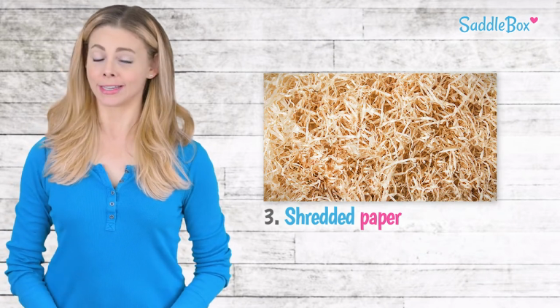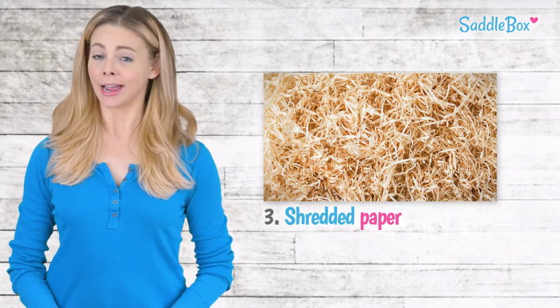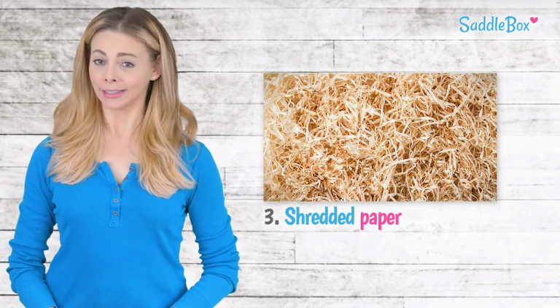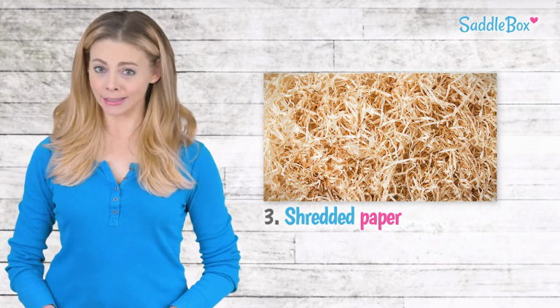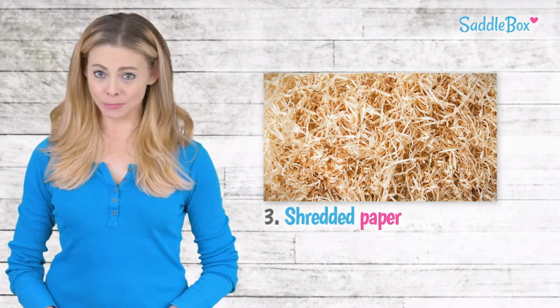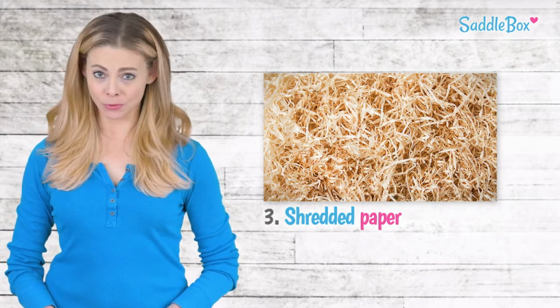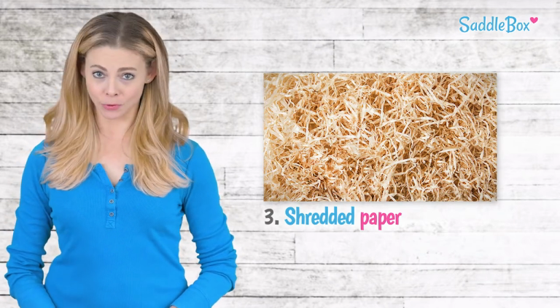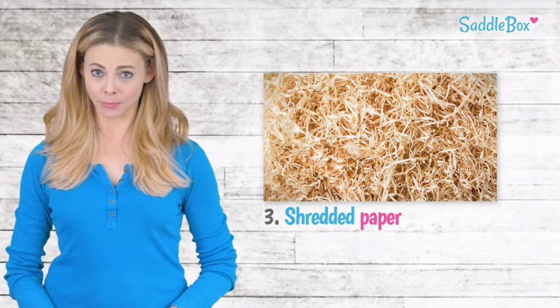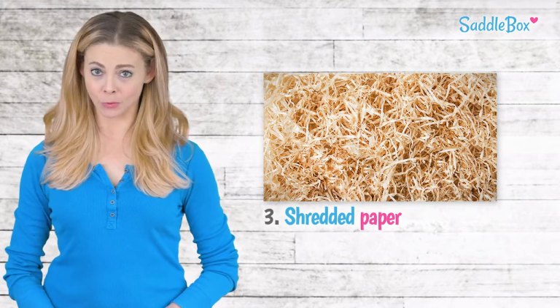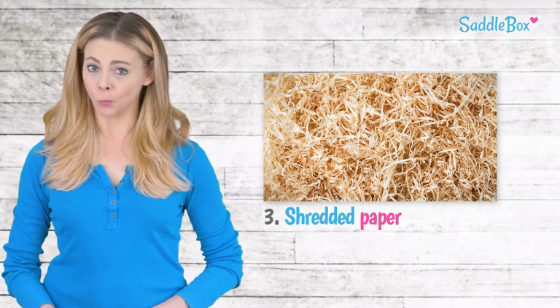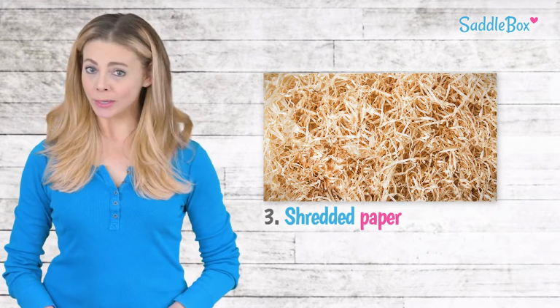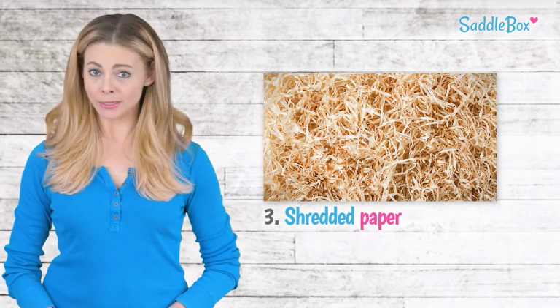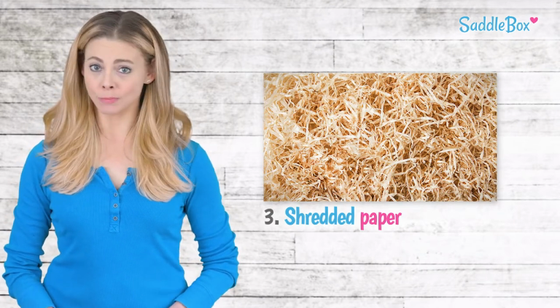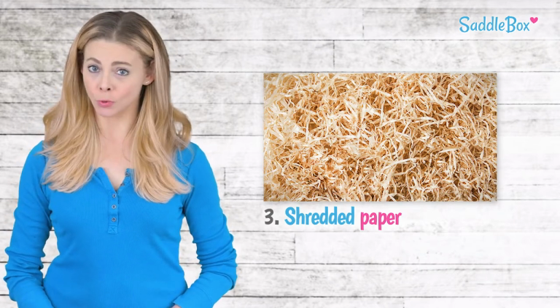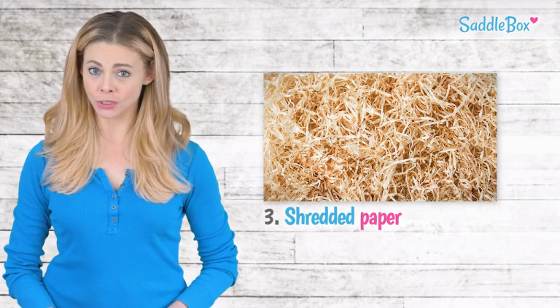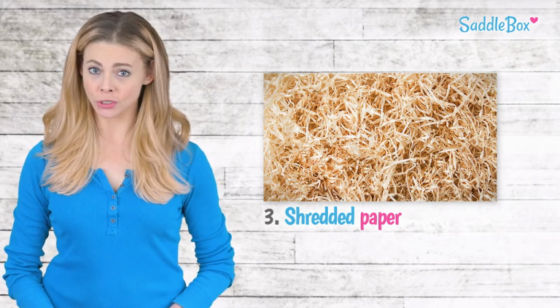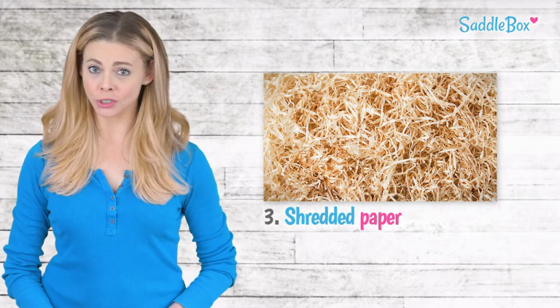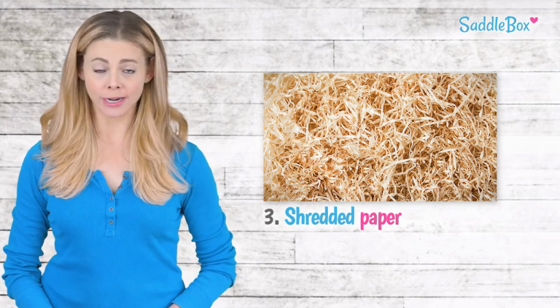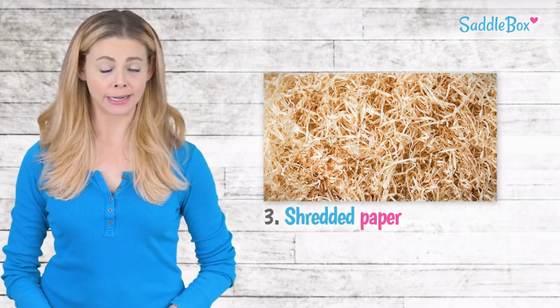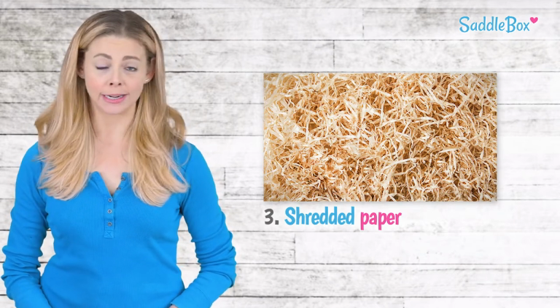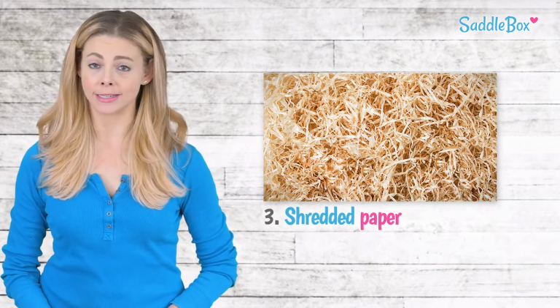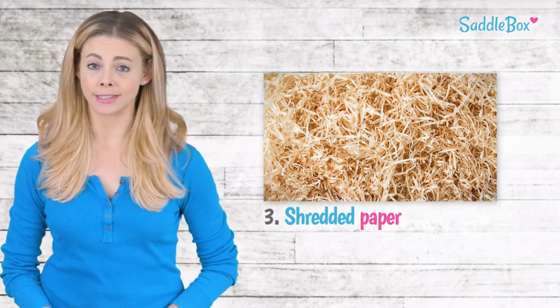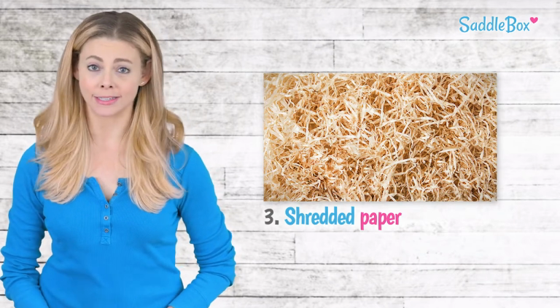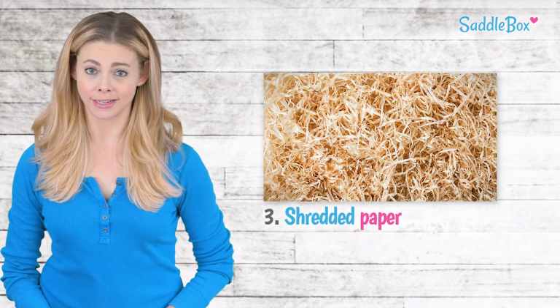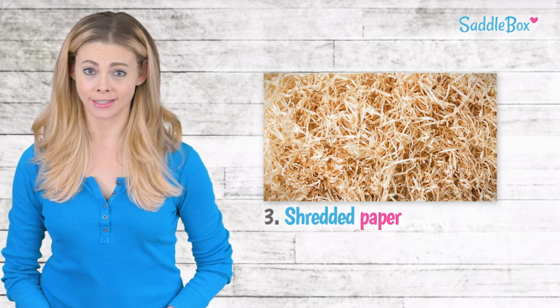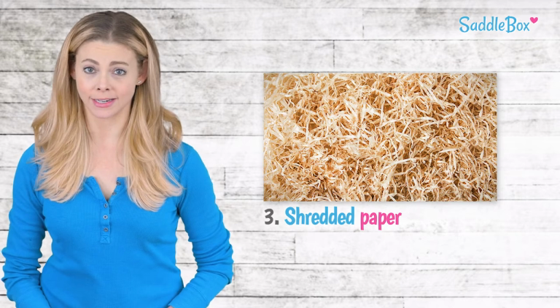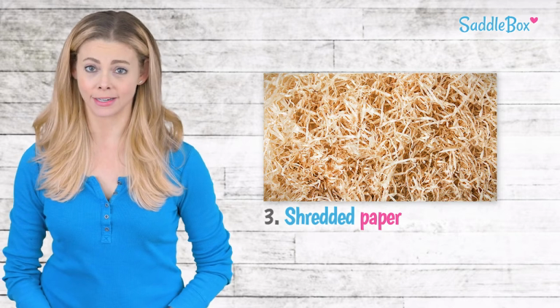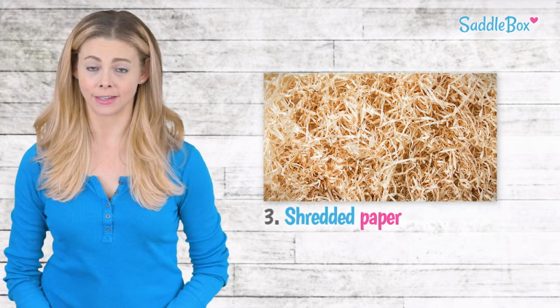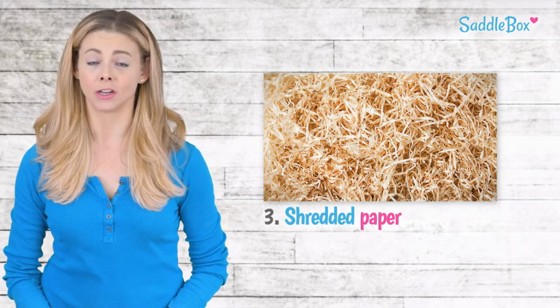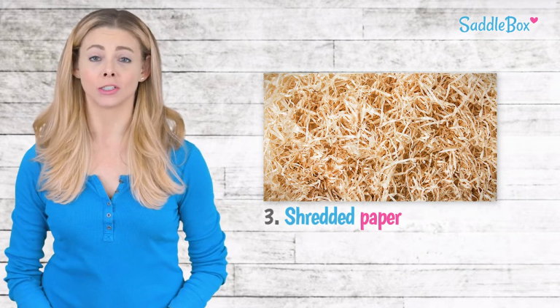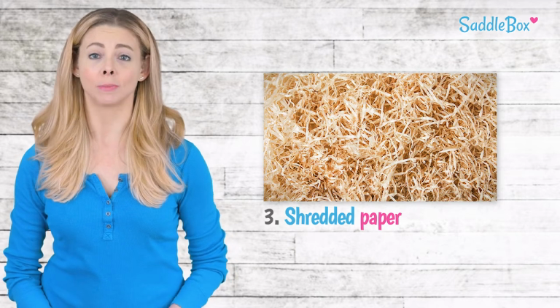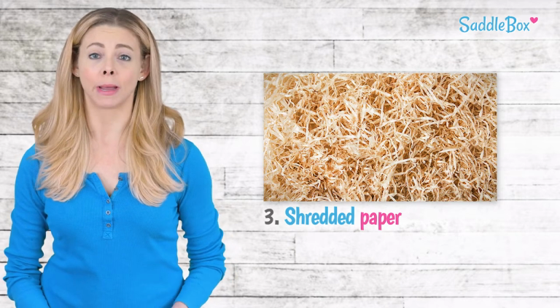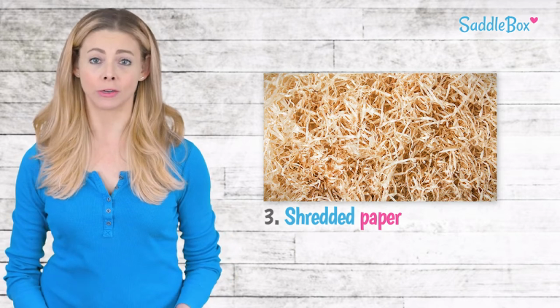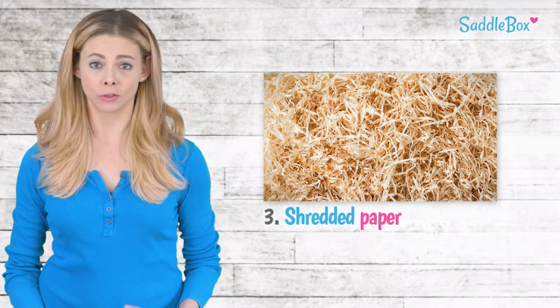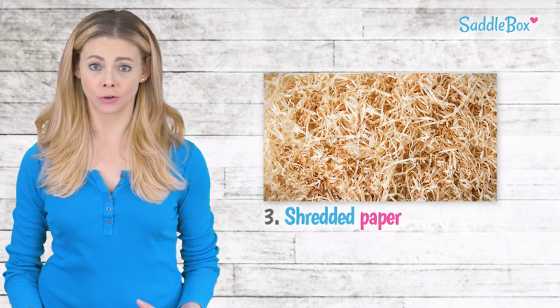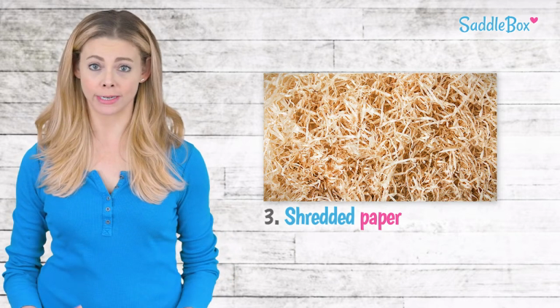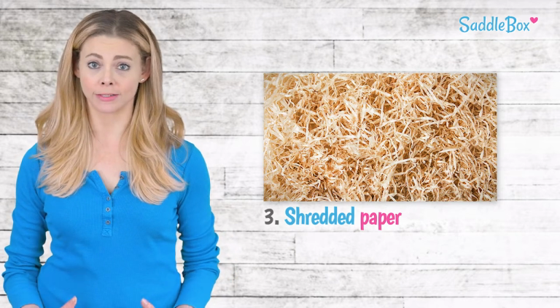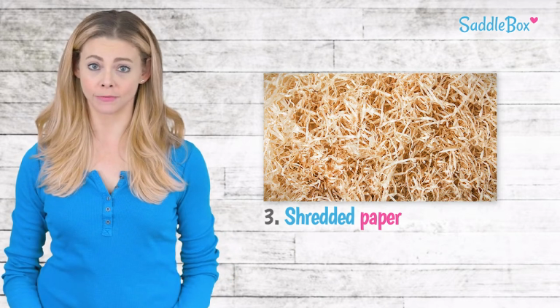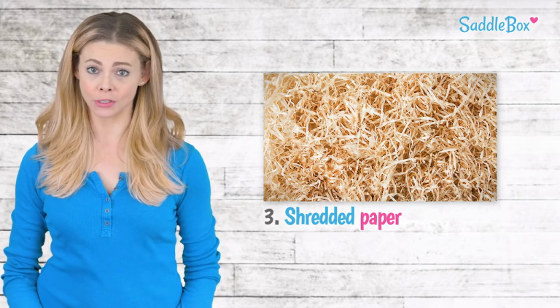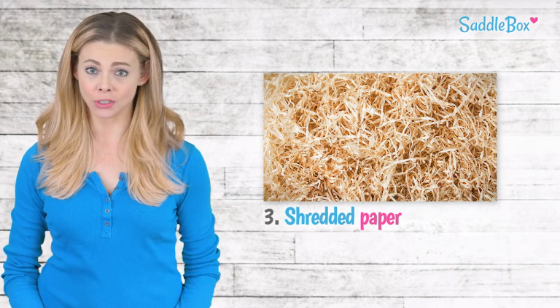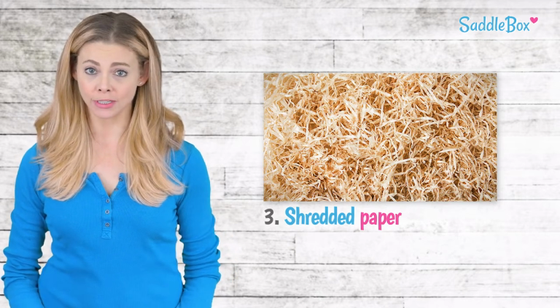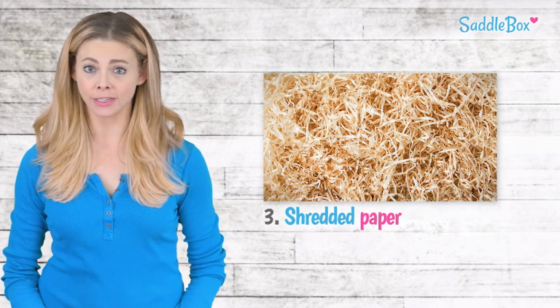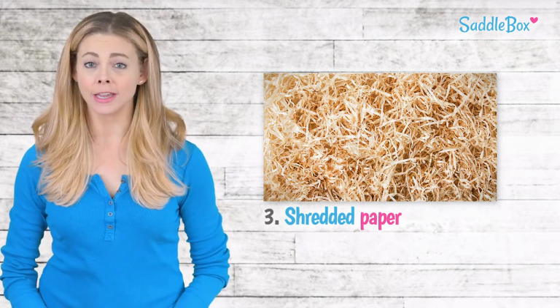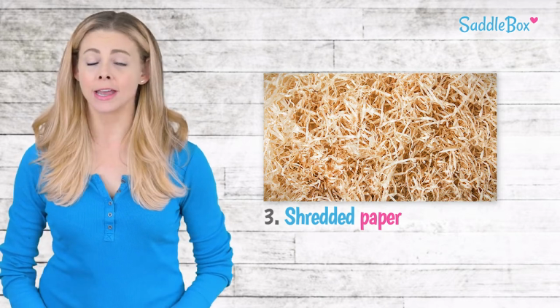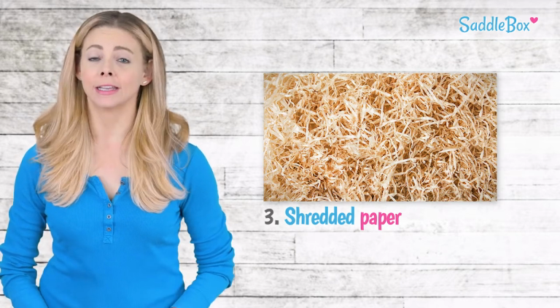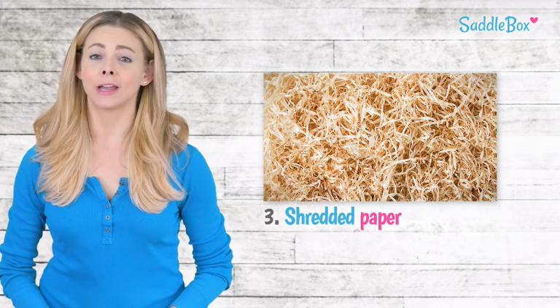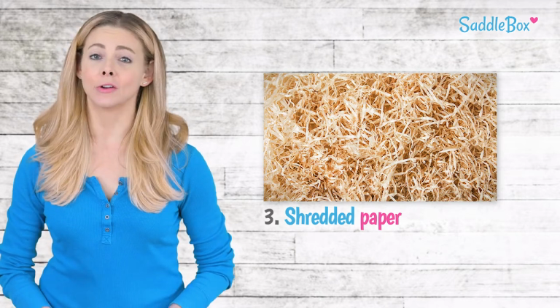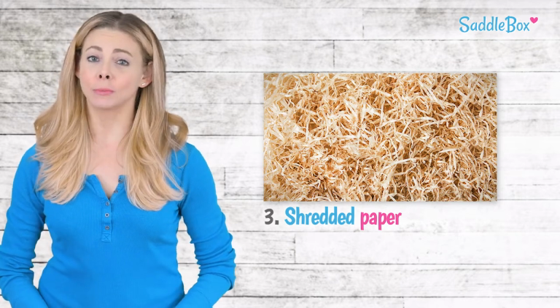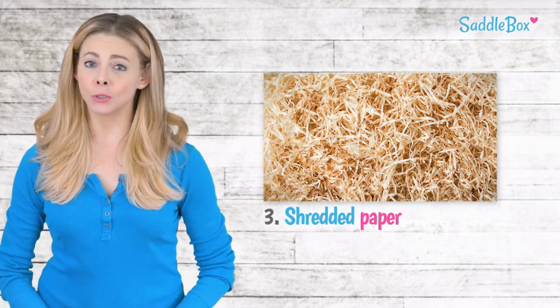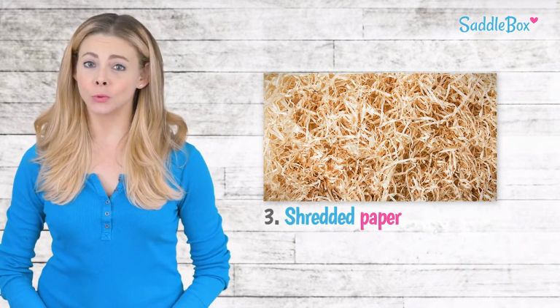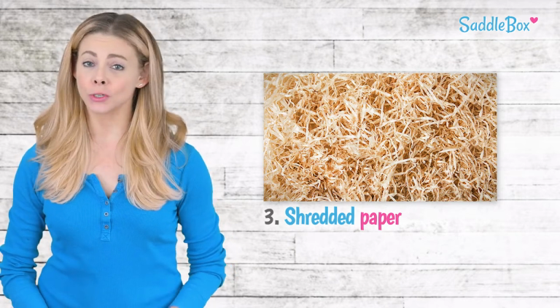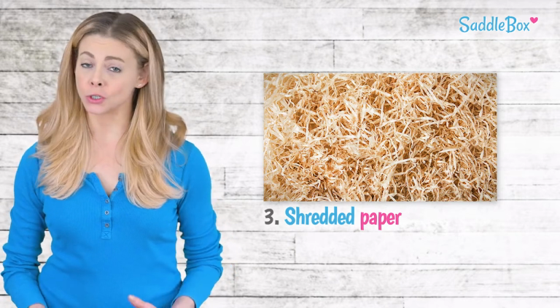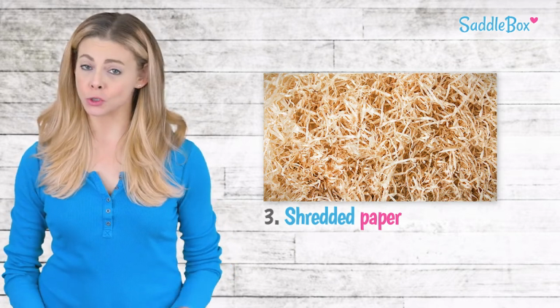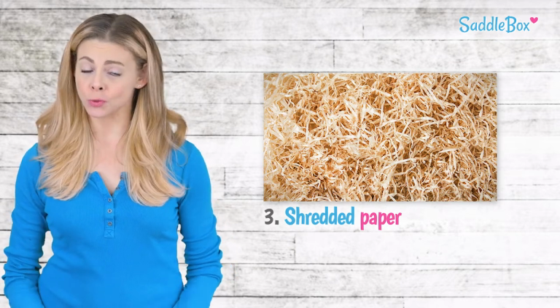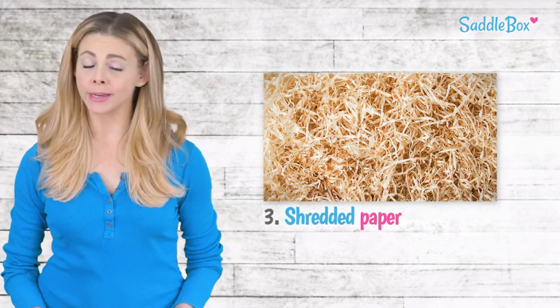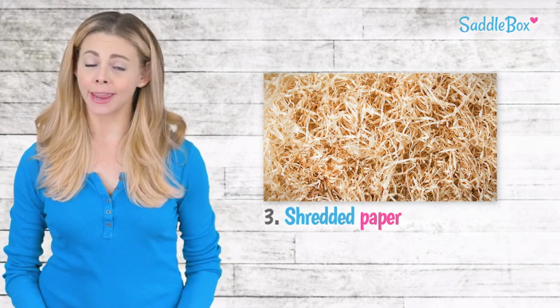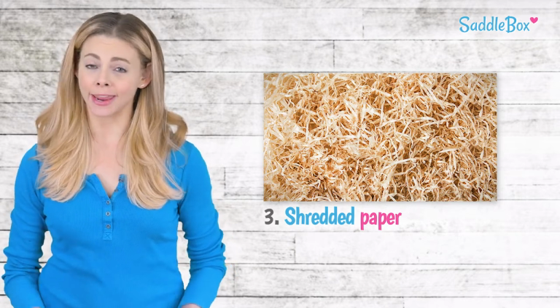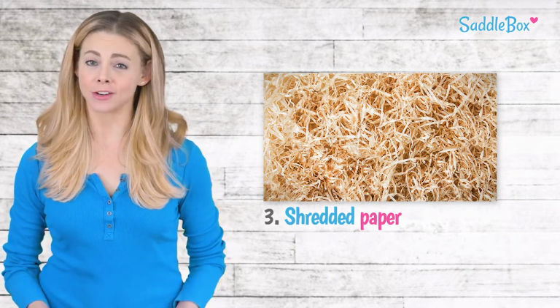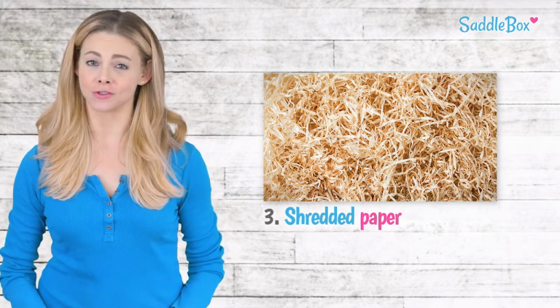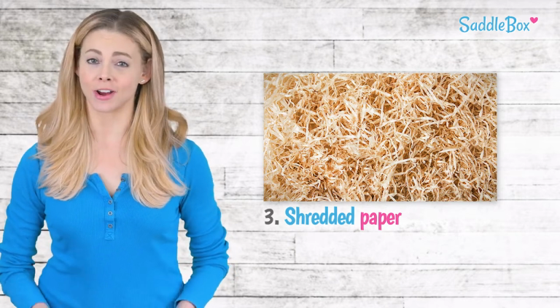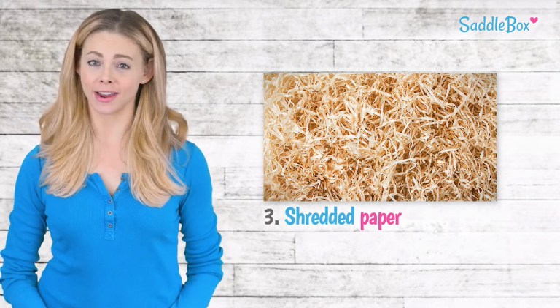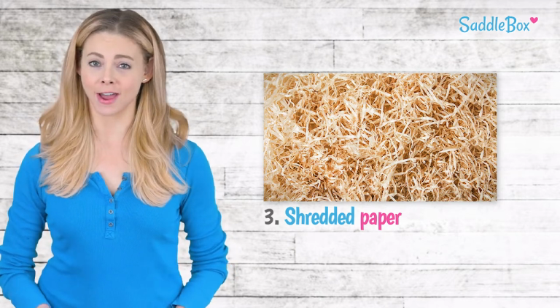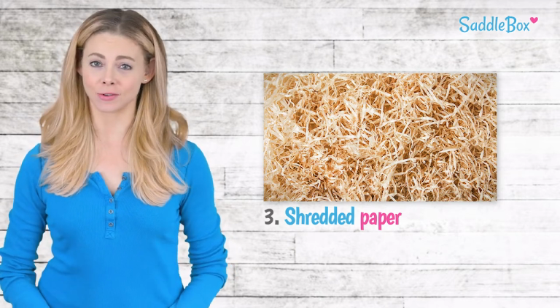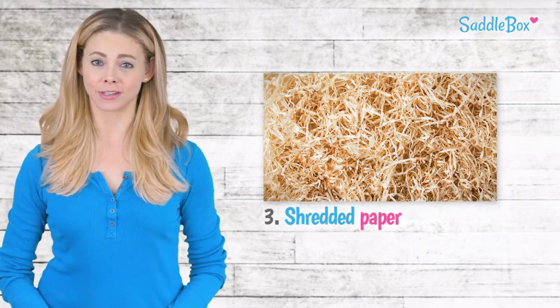Wood pellets are highly absorbent, wick moisture, and aren't dusty. They also biodegrade efficiently, allowing manure to shrink and dry out.